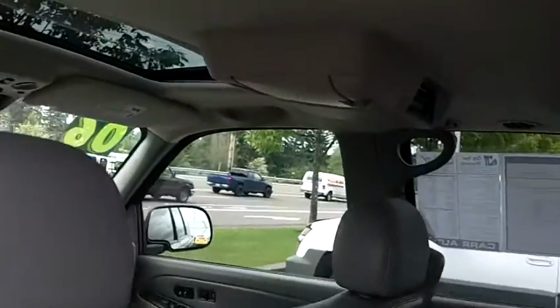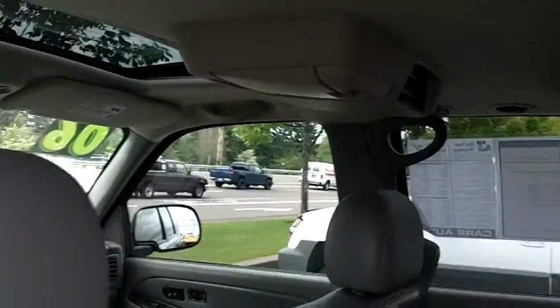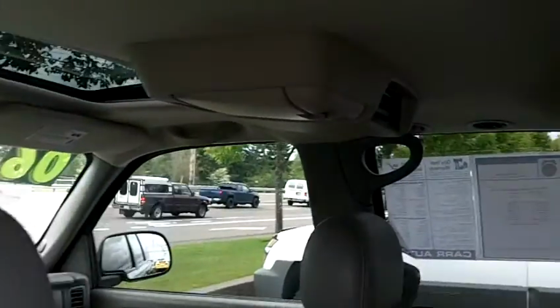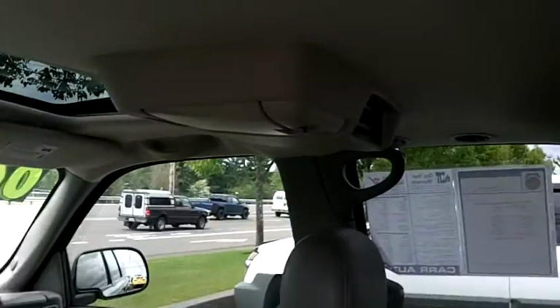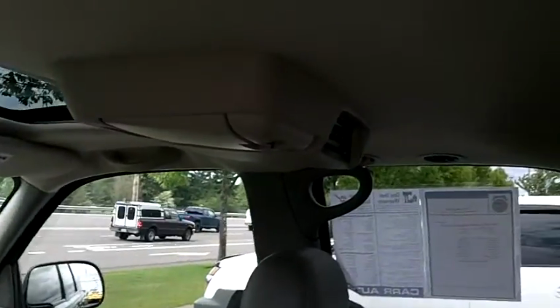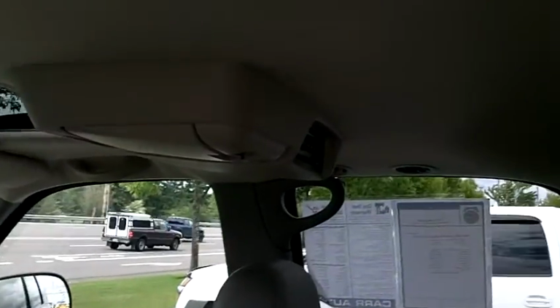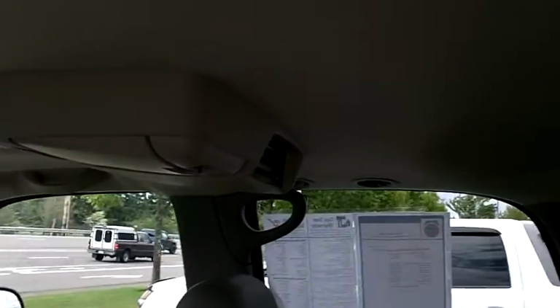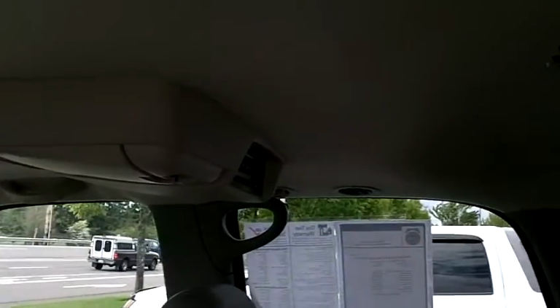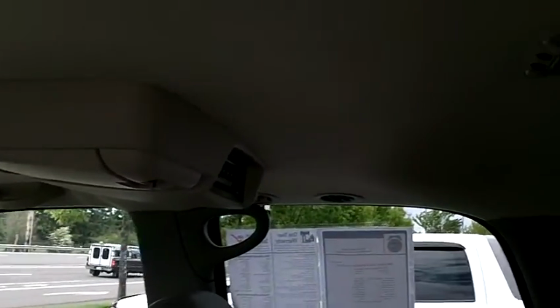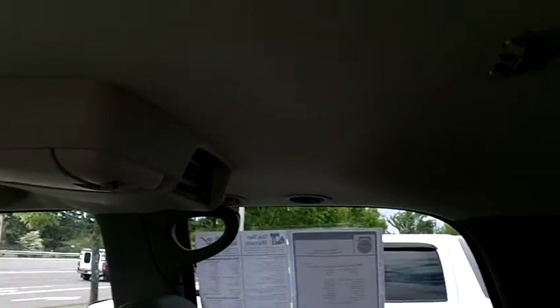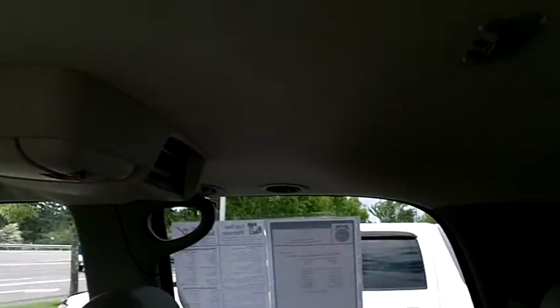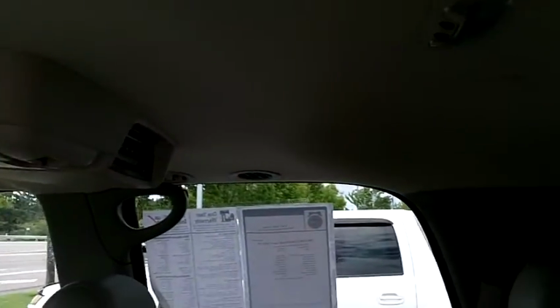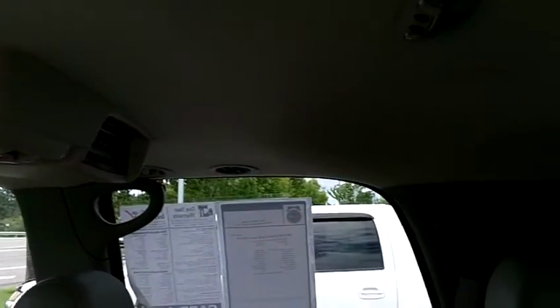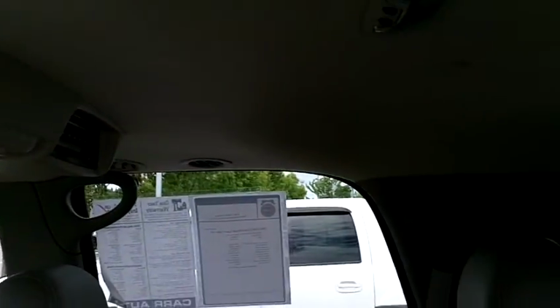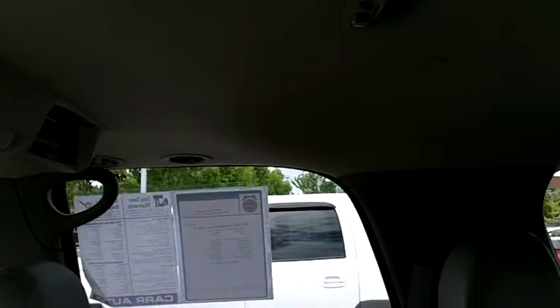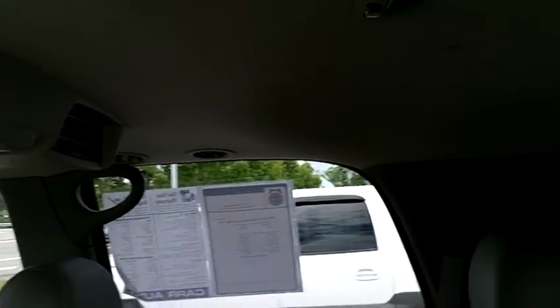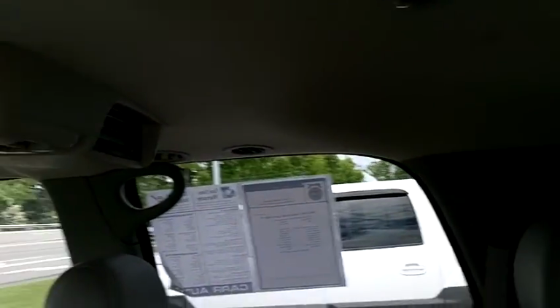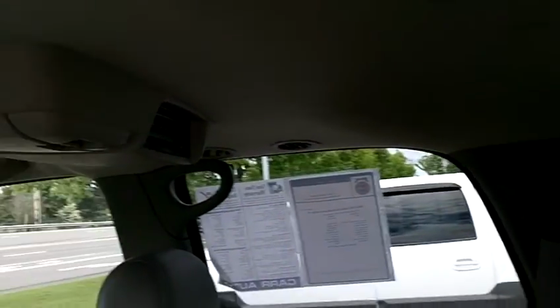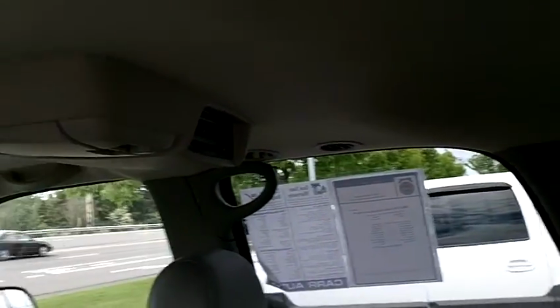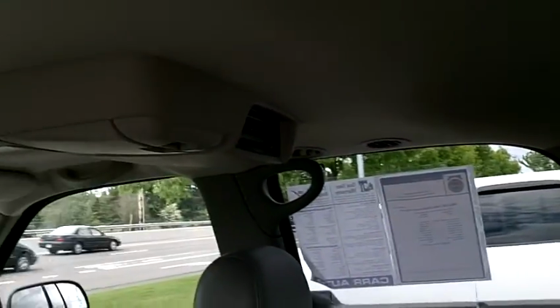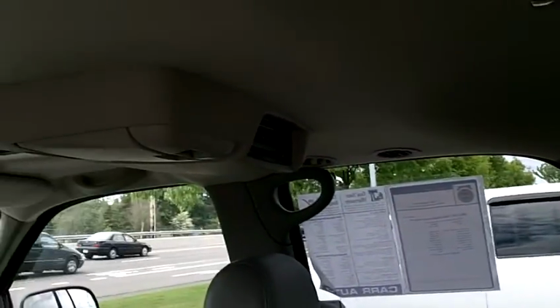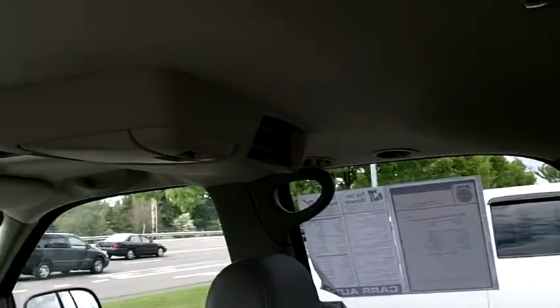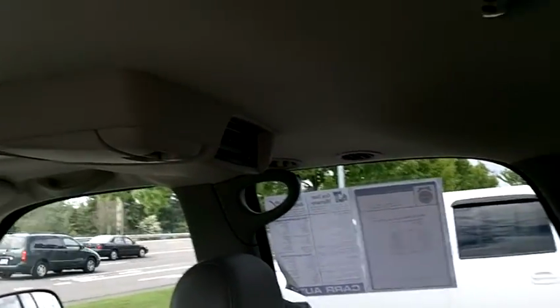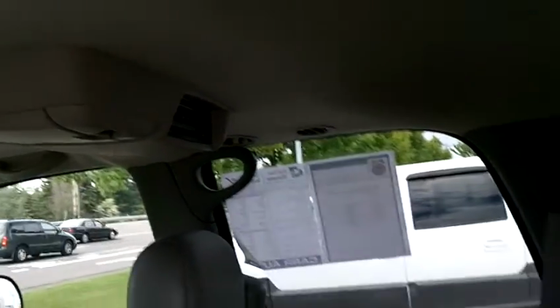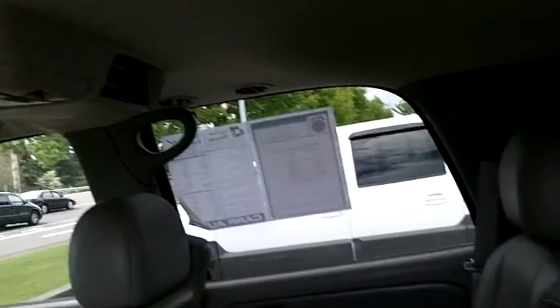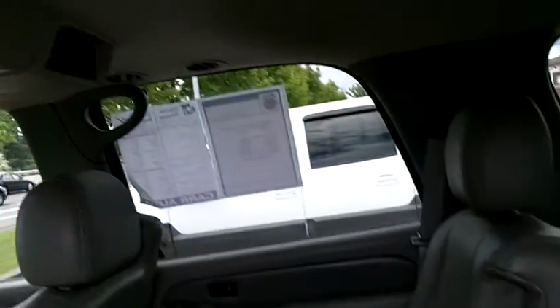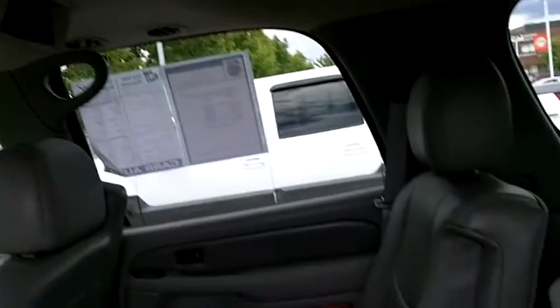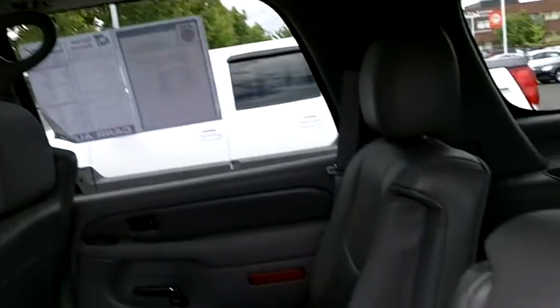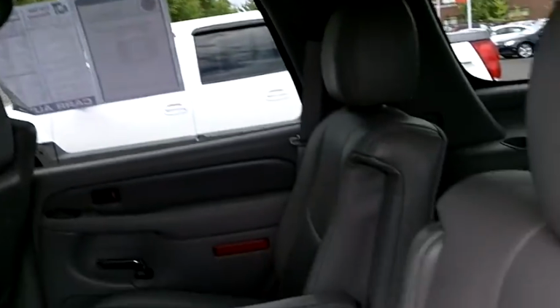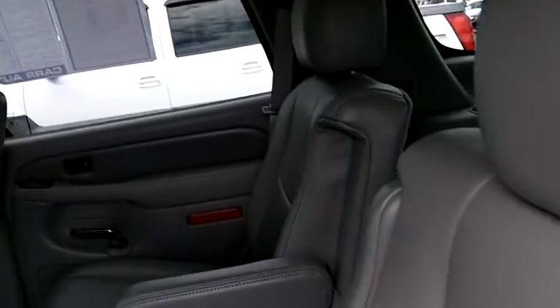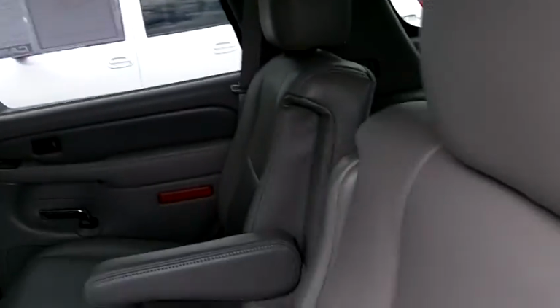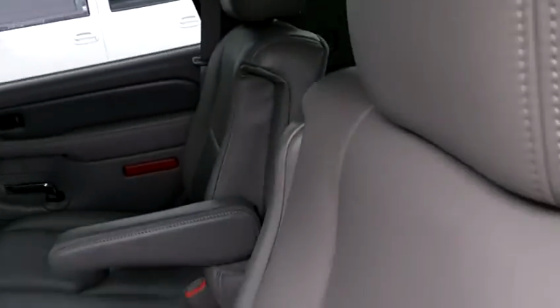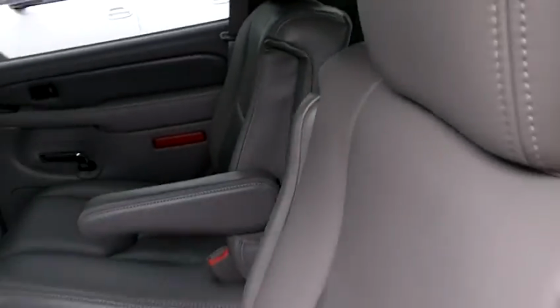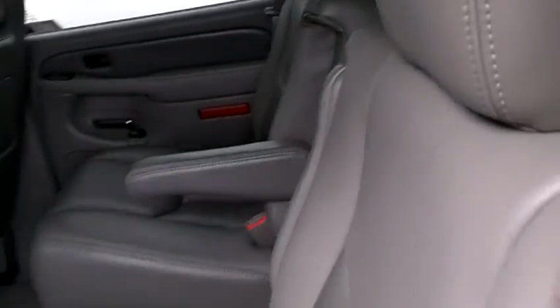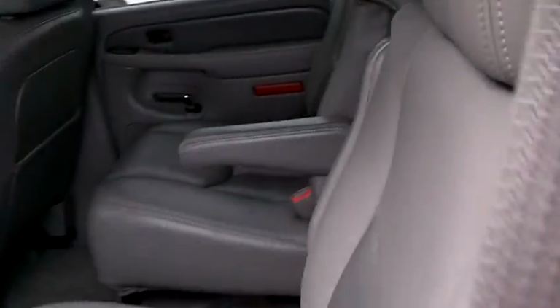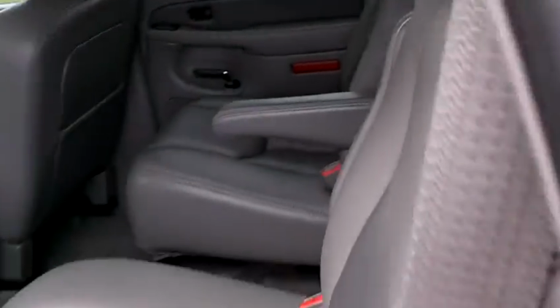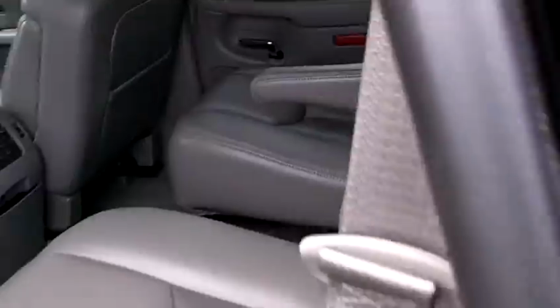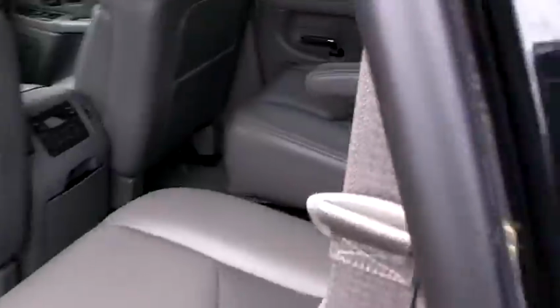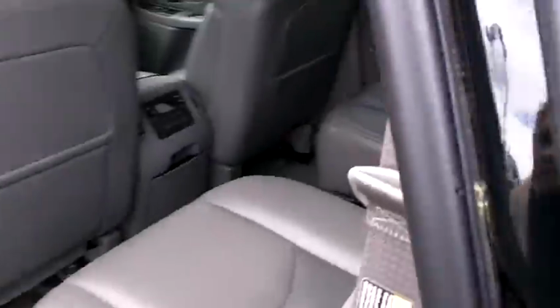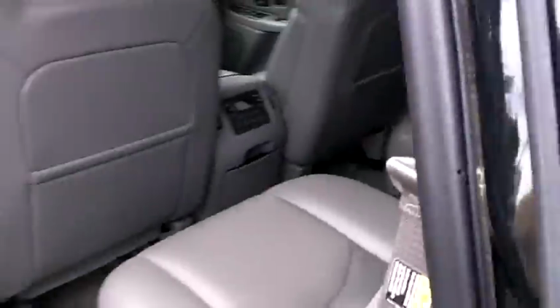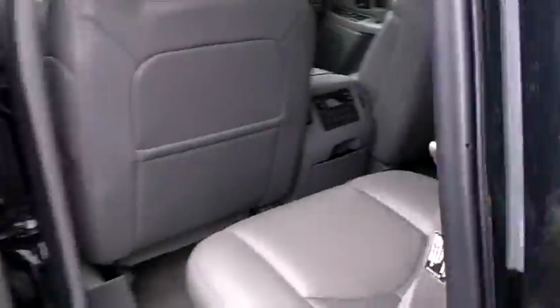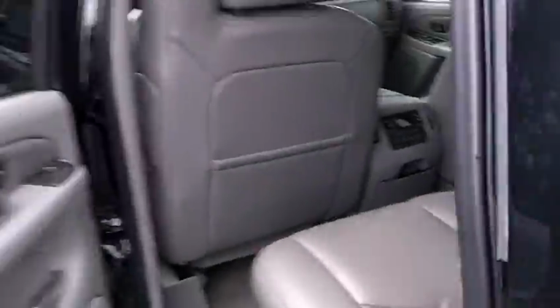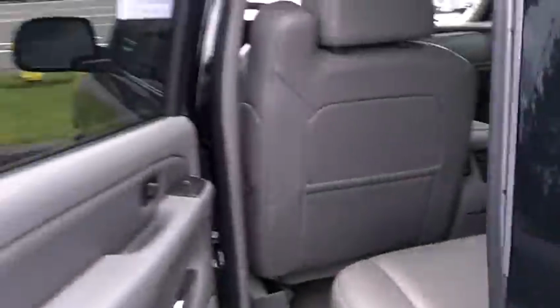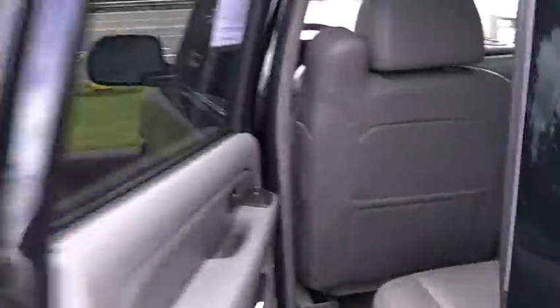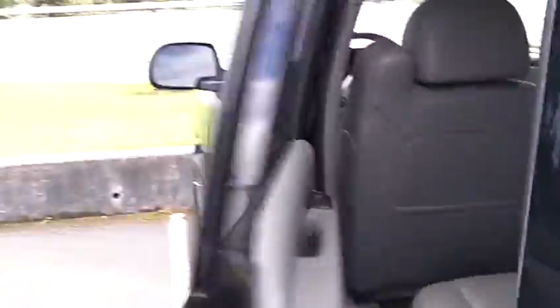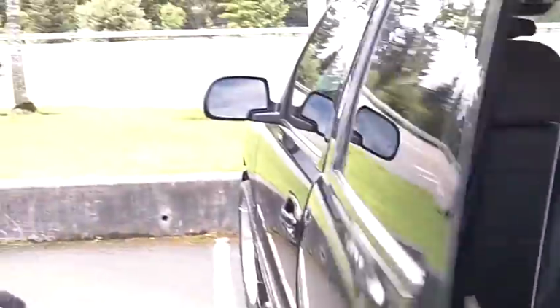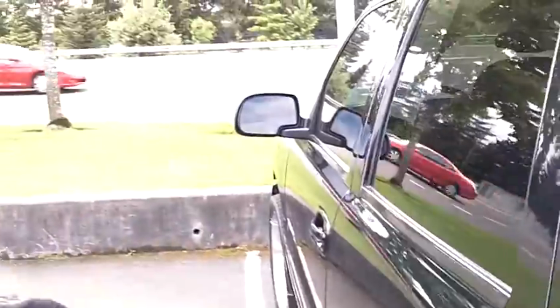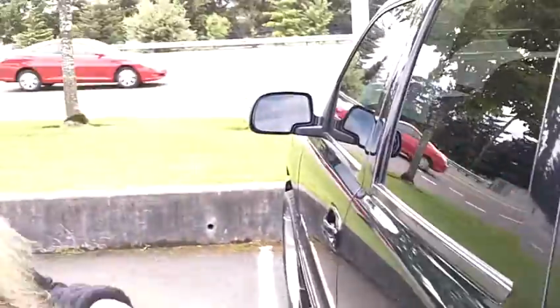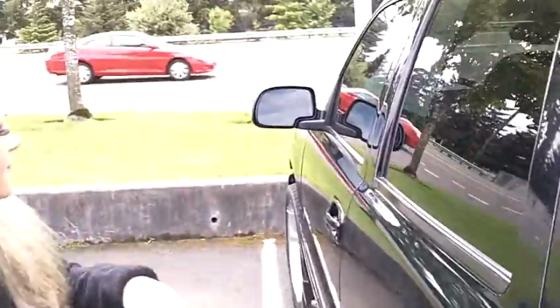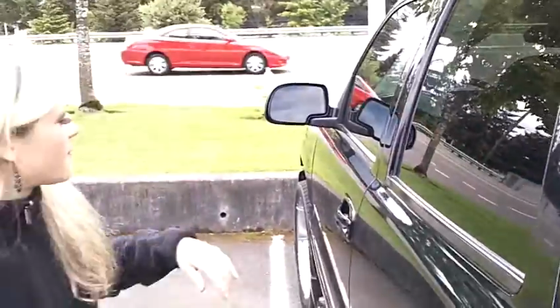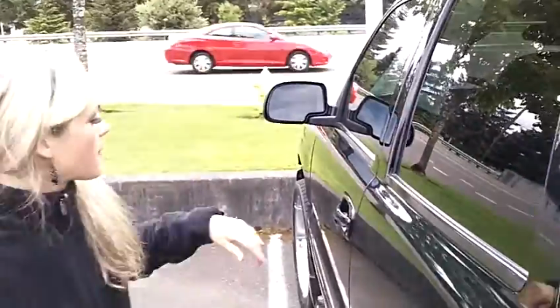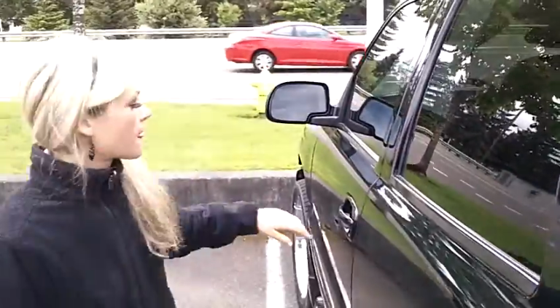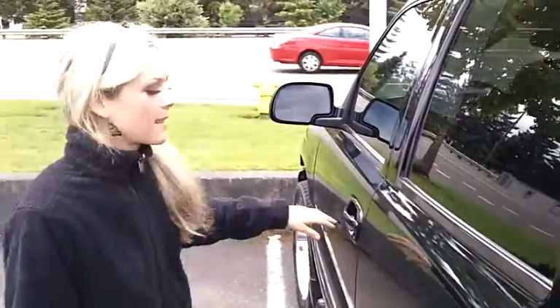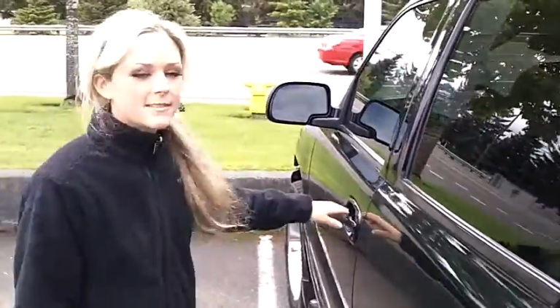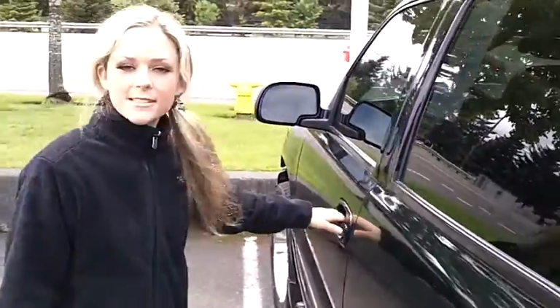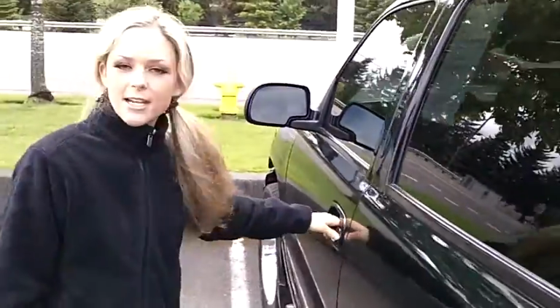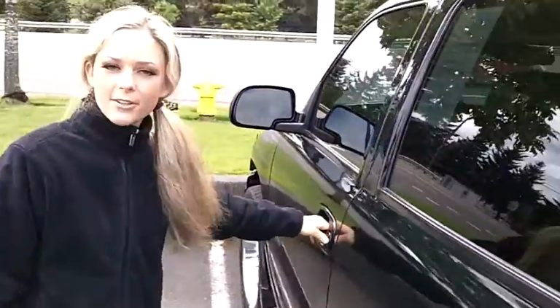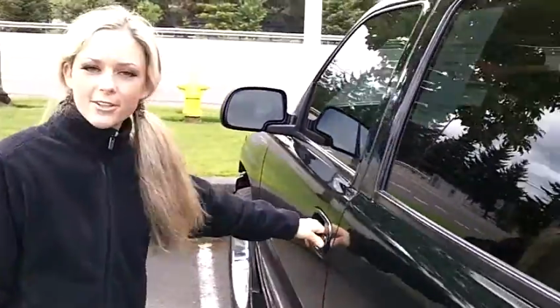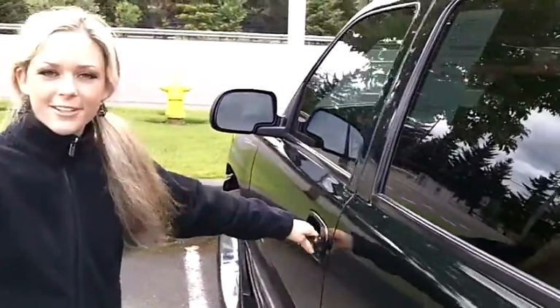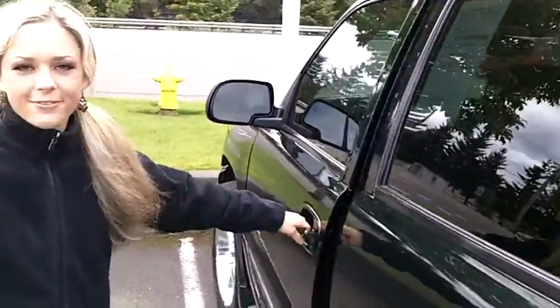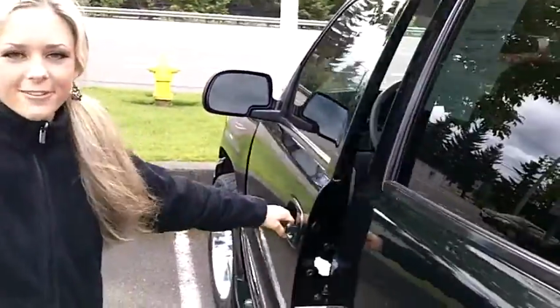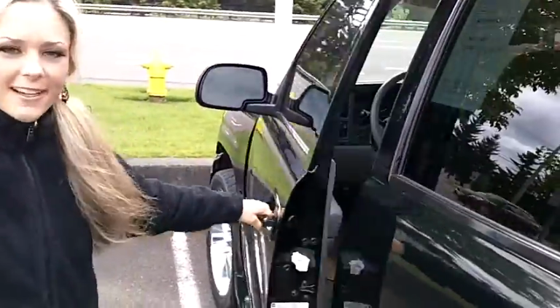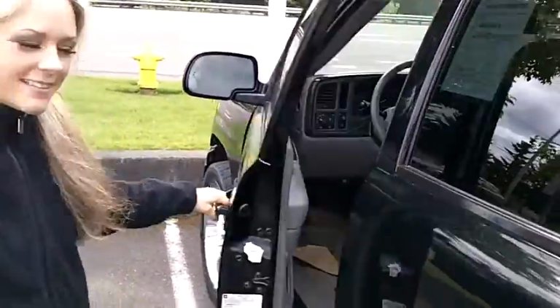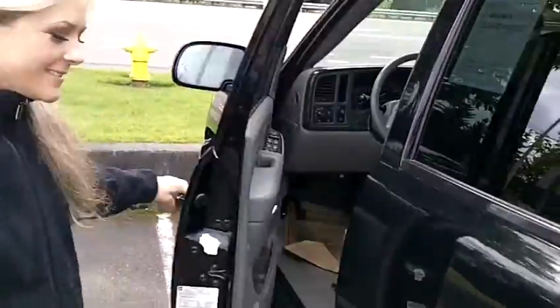Let's take a look in the back. Great leather. You've got a DVD system in there too. Very spacious.